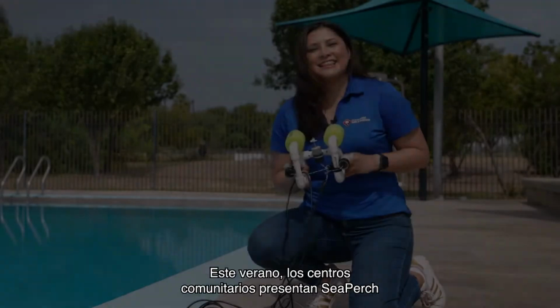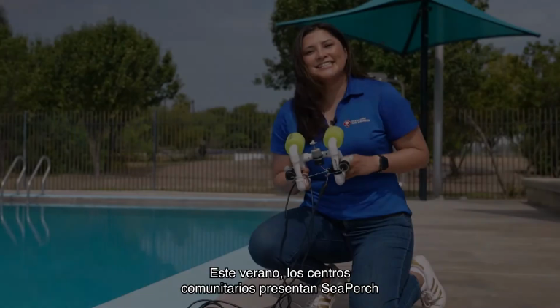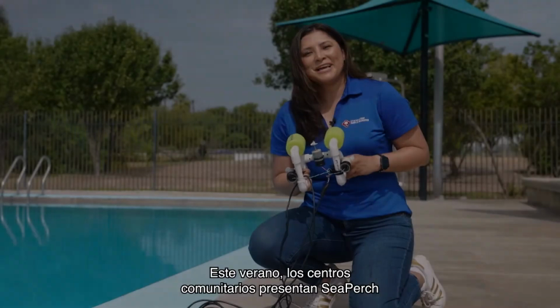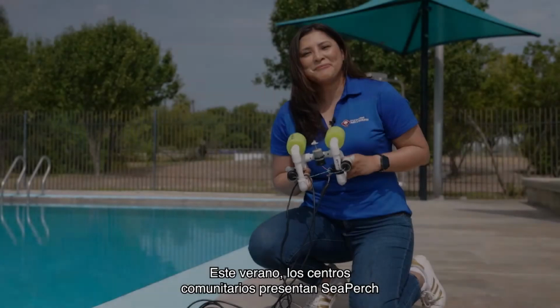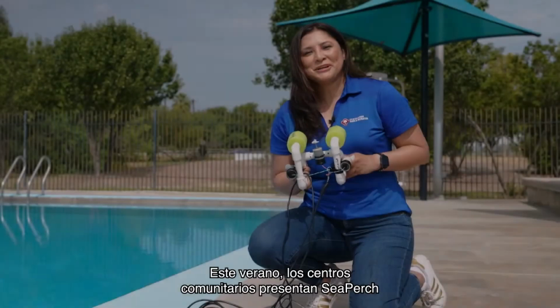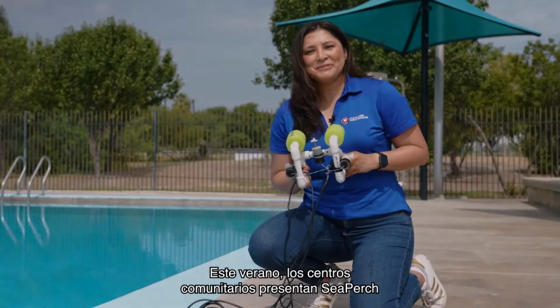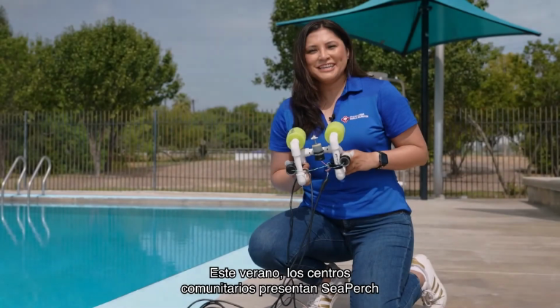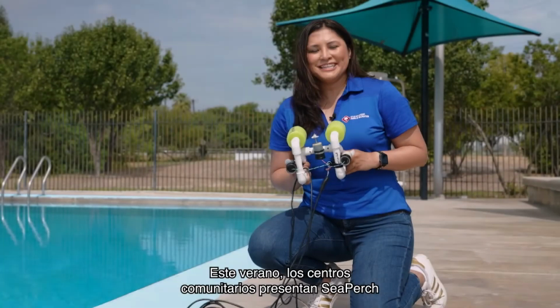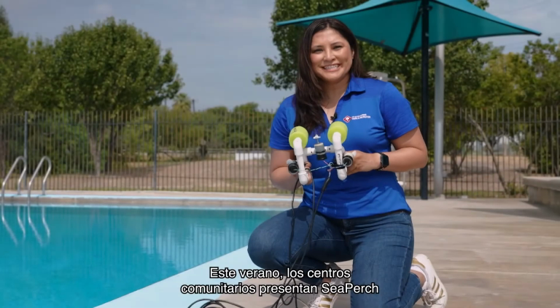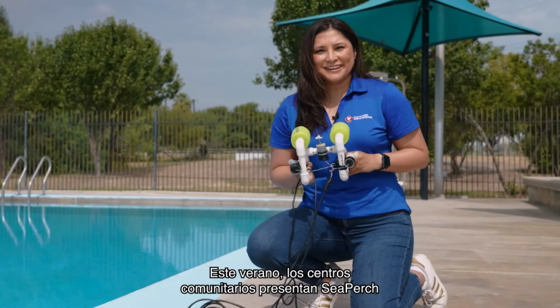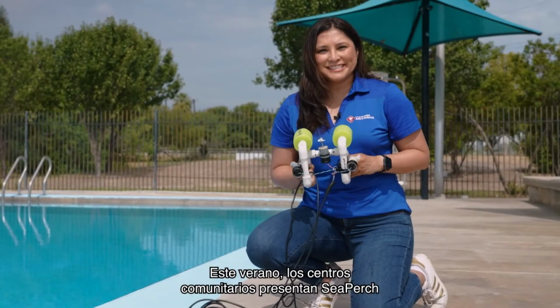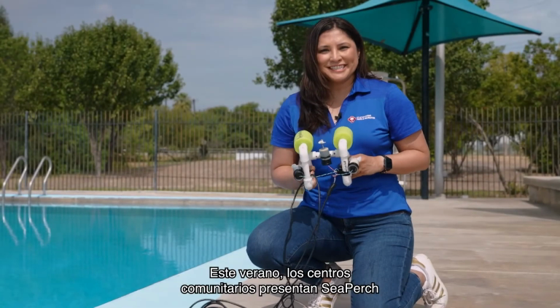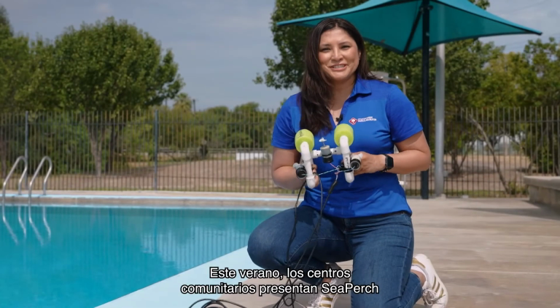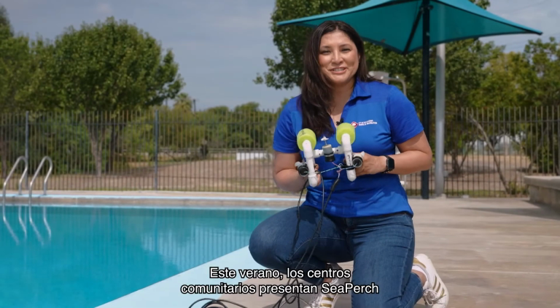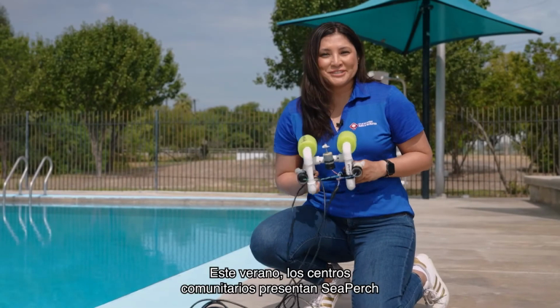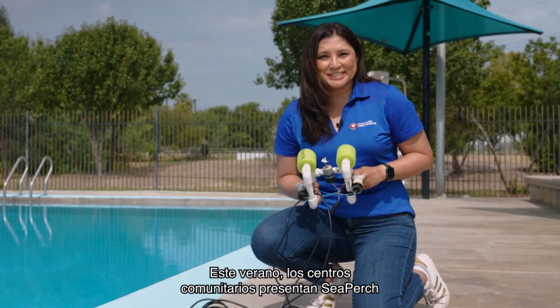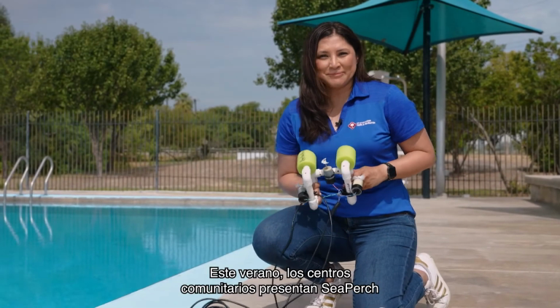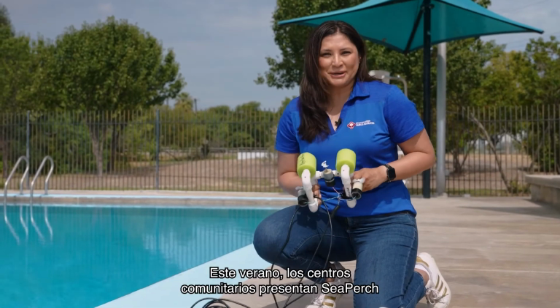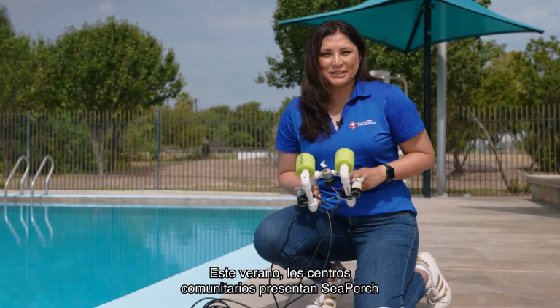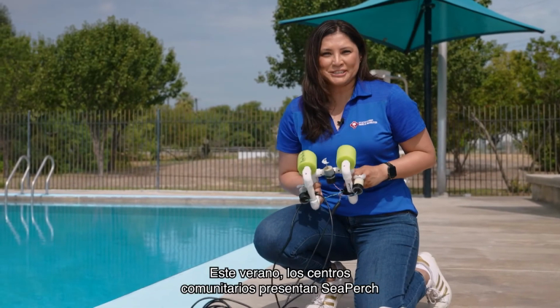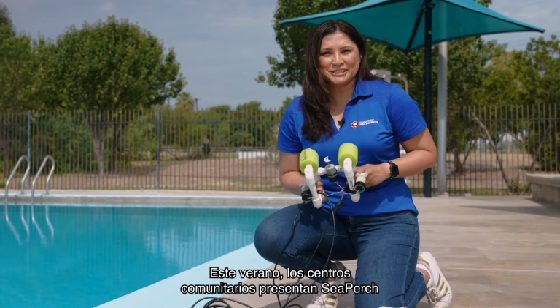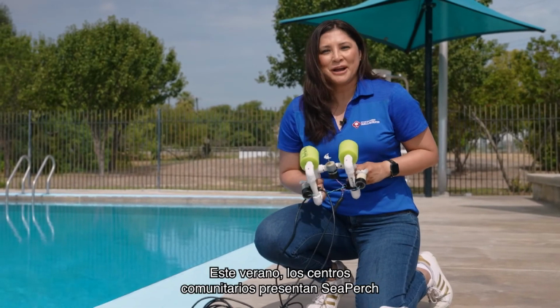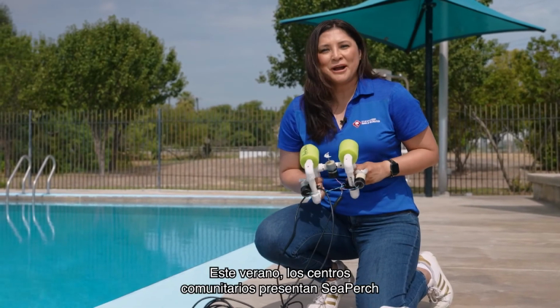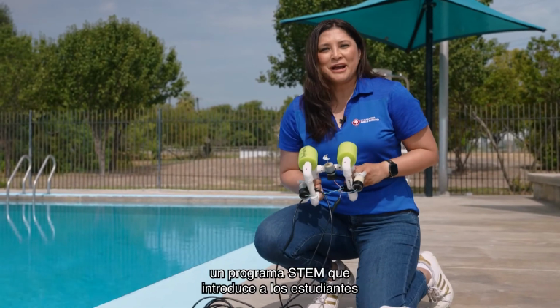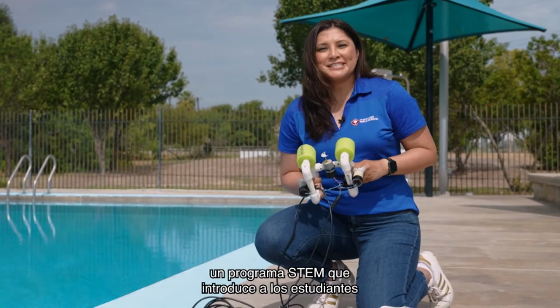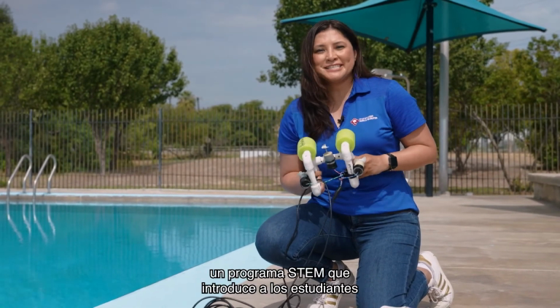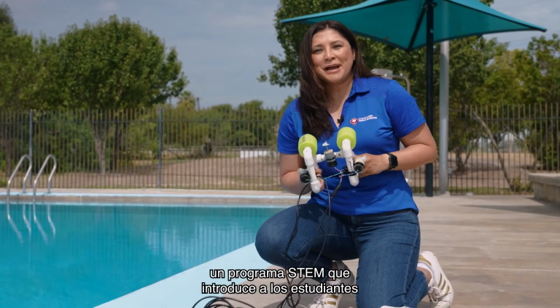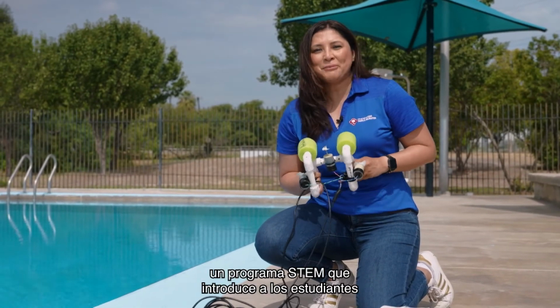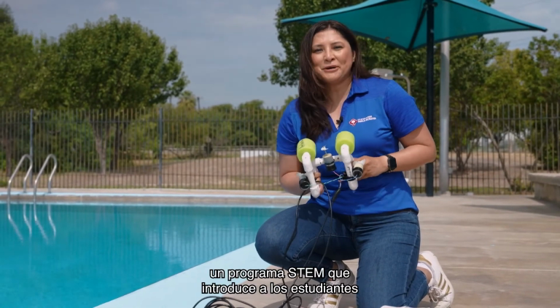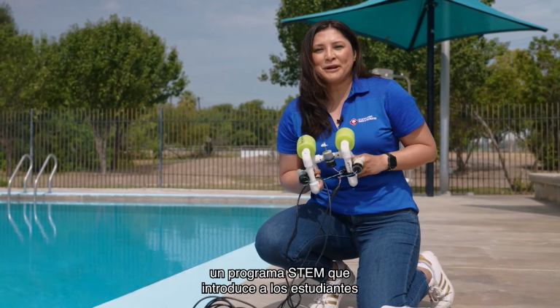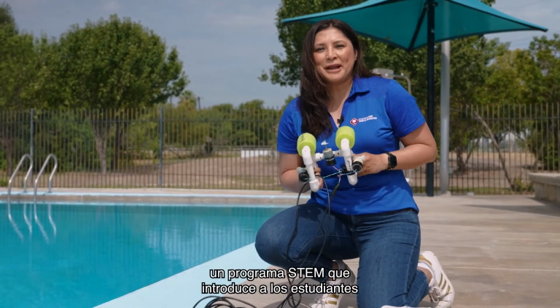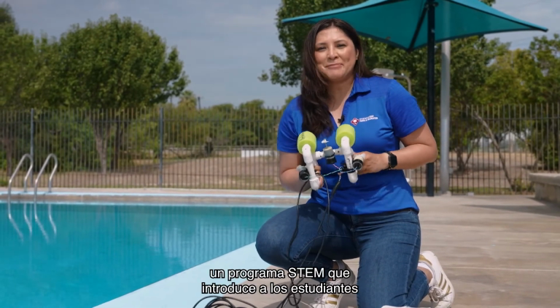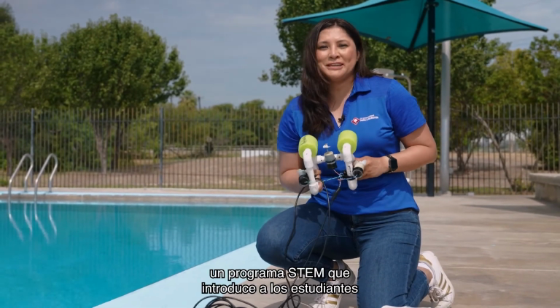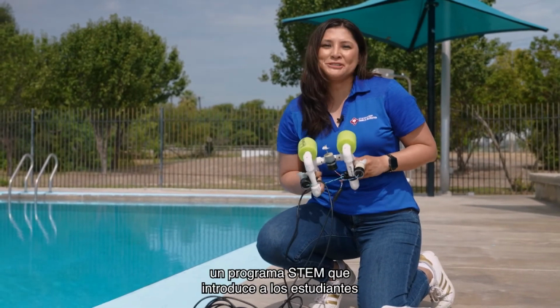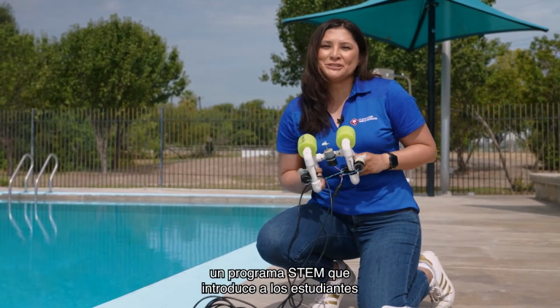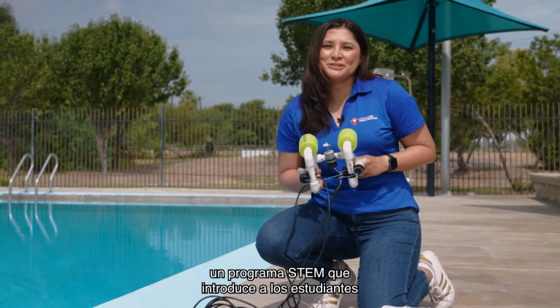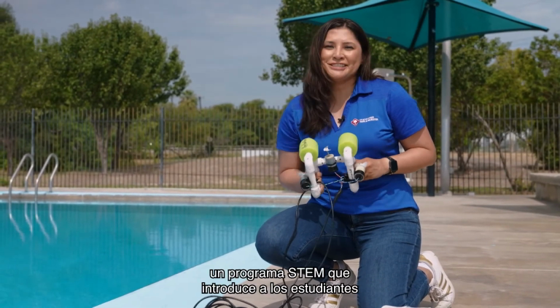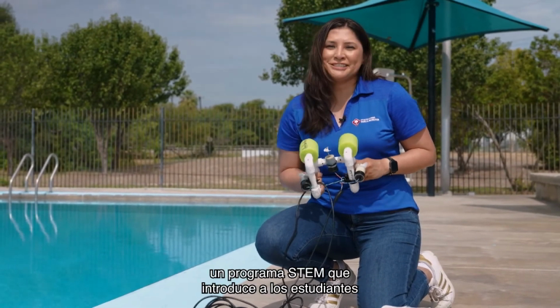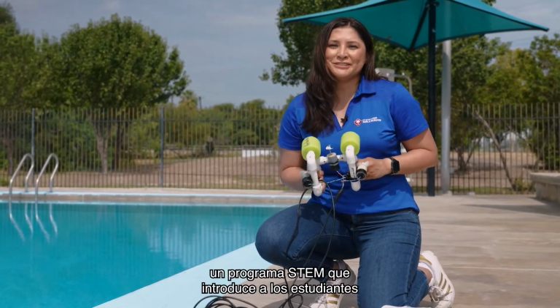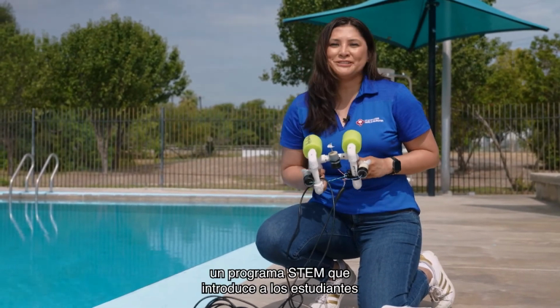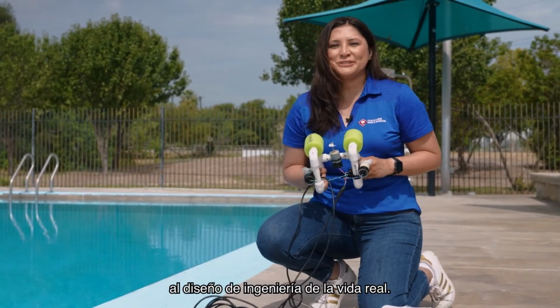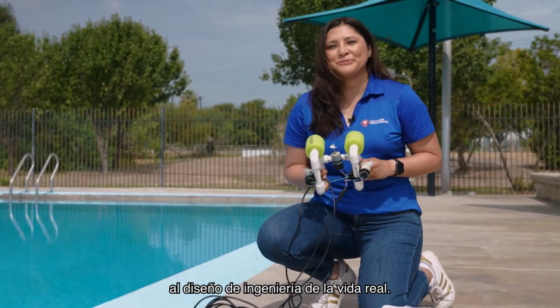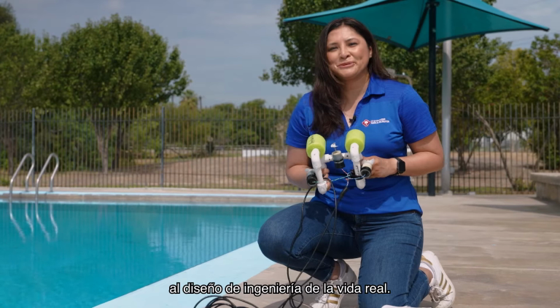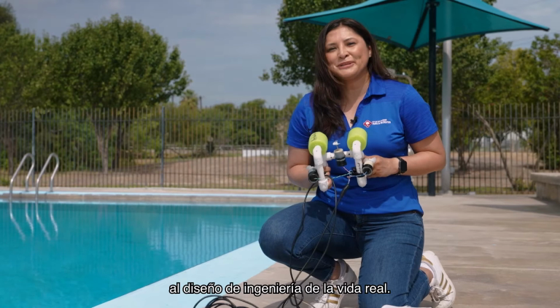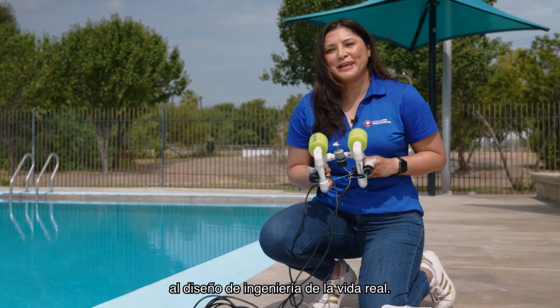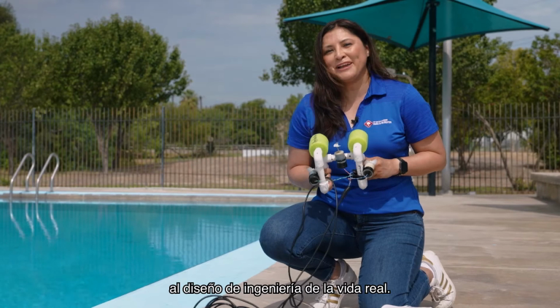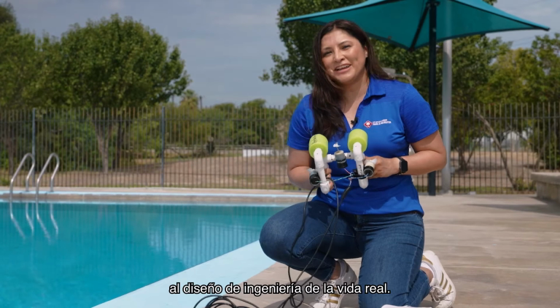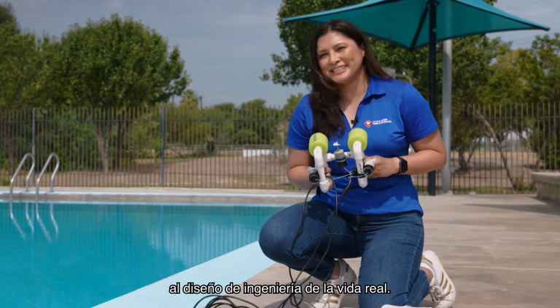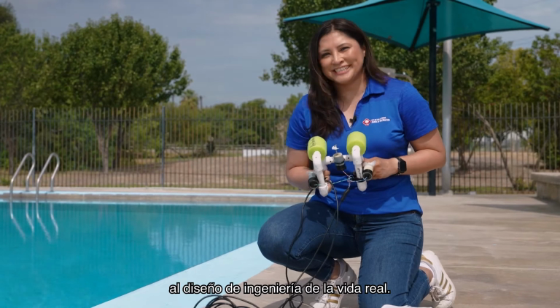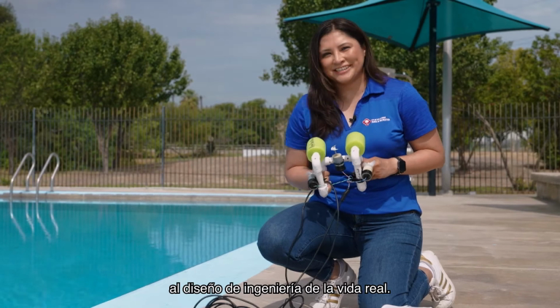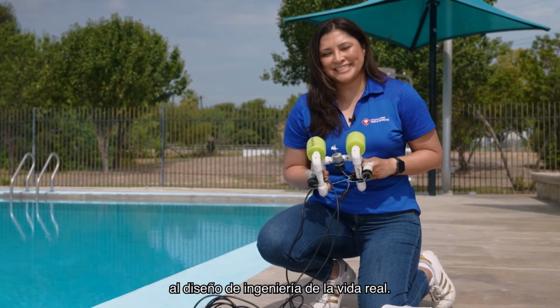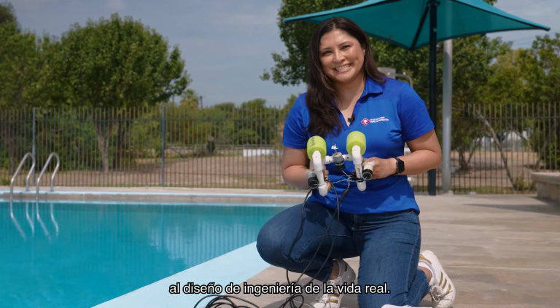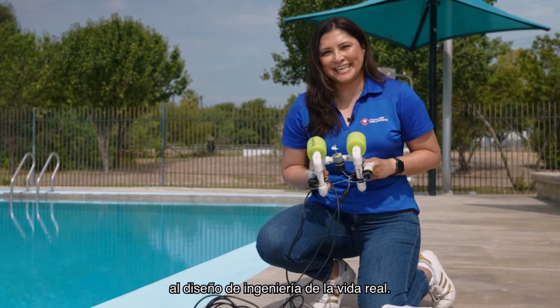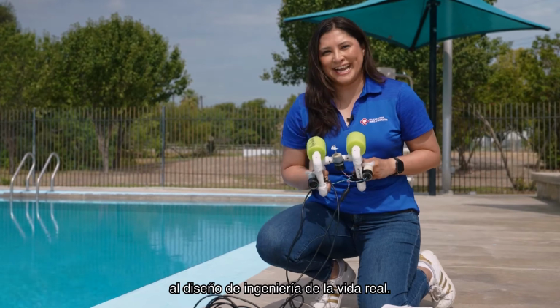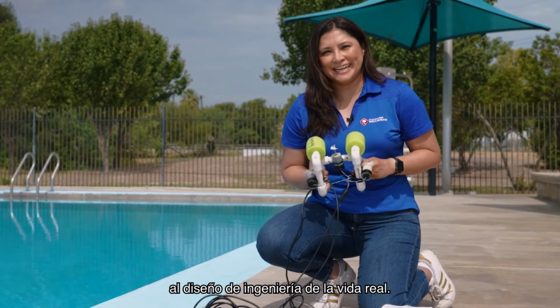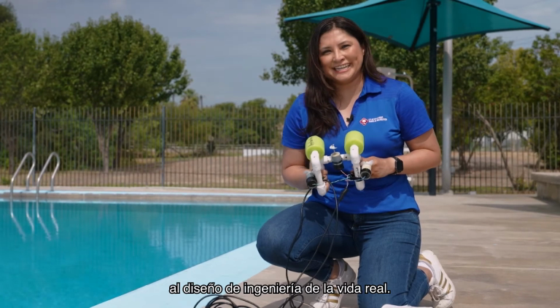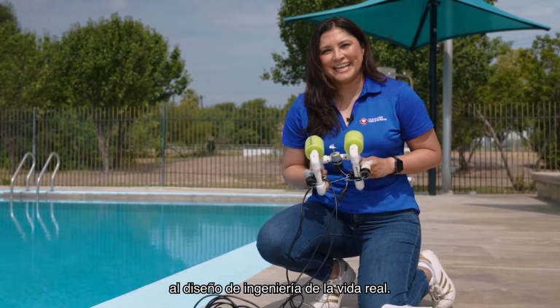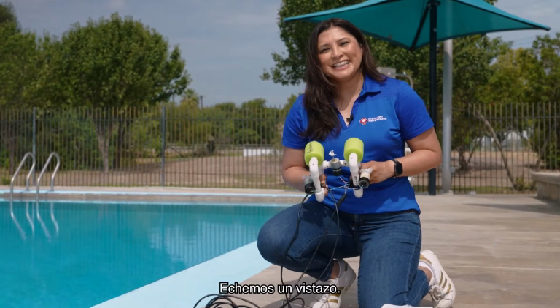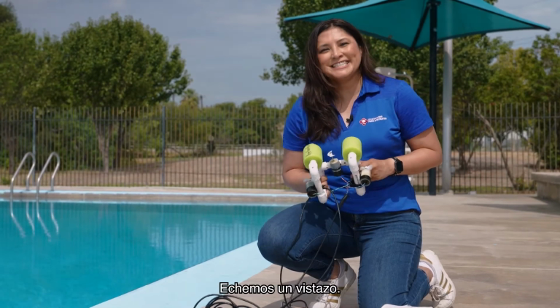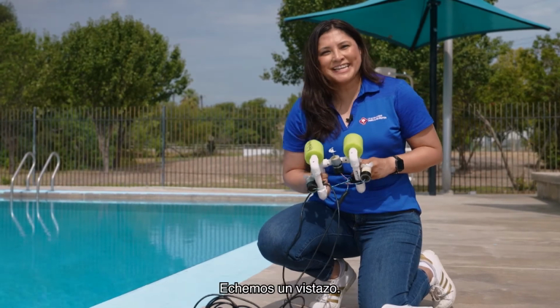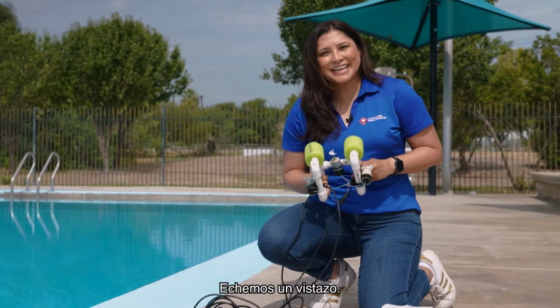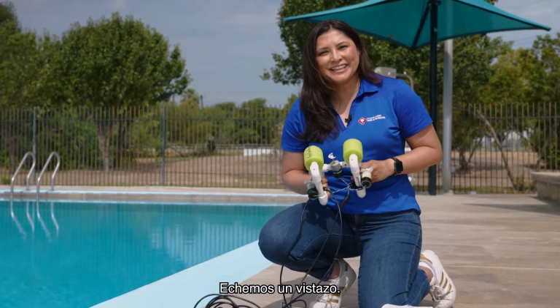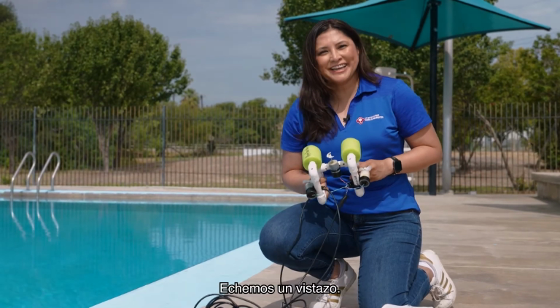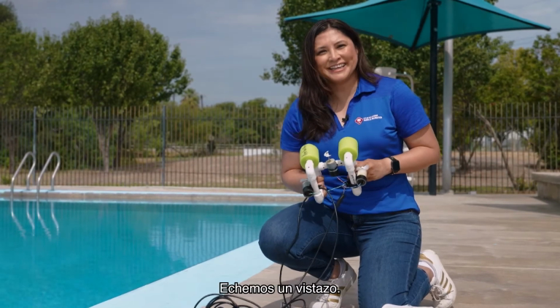This summer, community centers introduced Sea Perch, a STEM program that introduces students to real-life engineering design. Let's take a look!